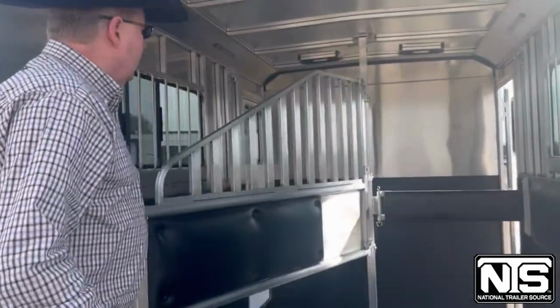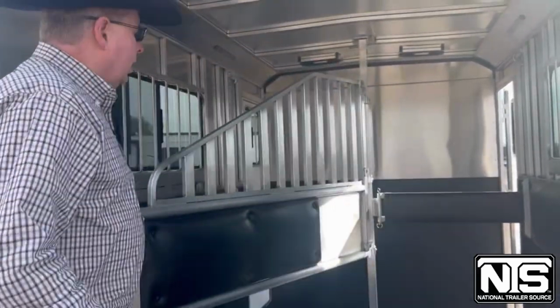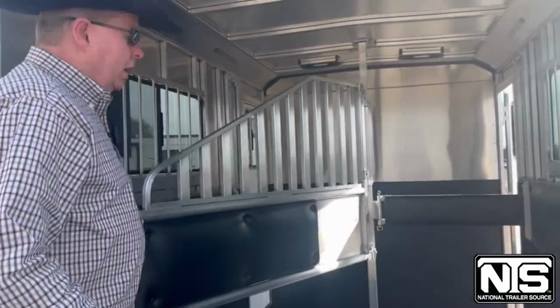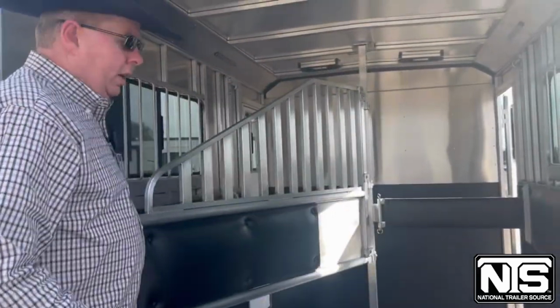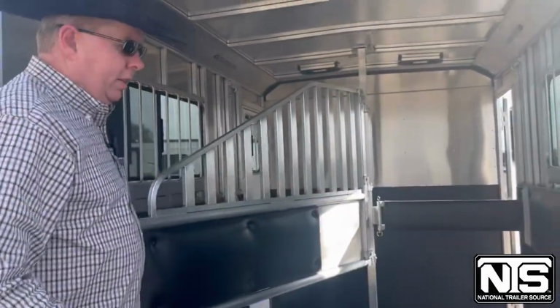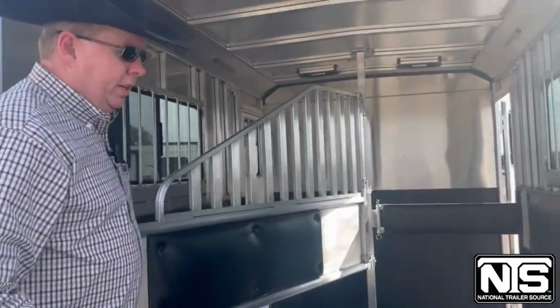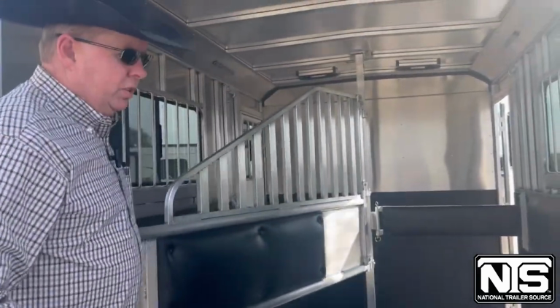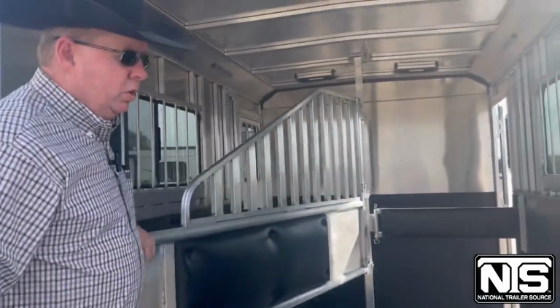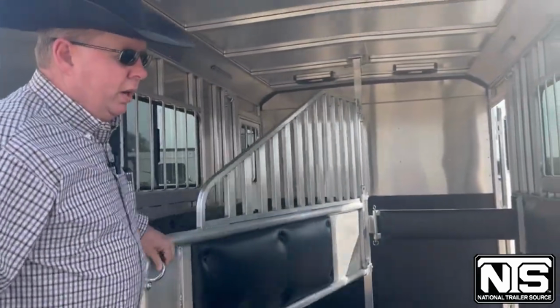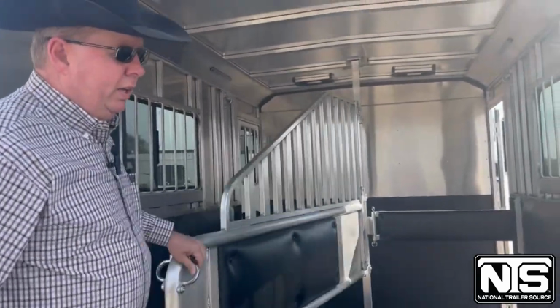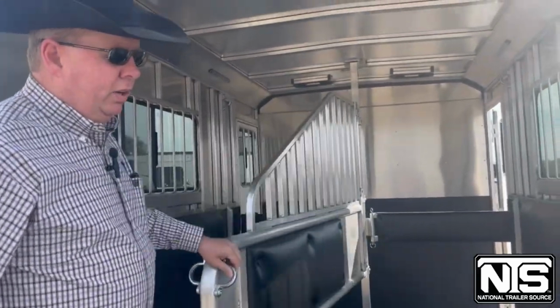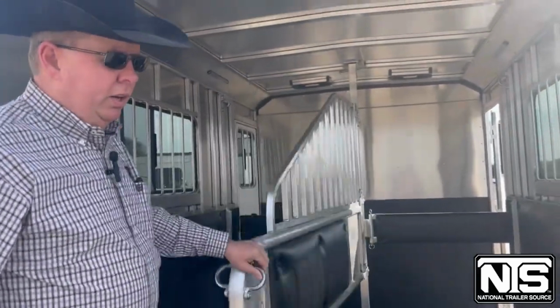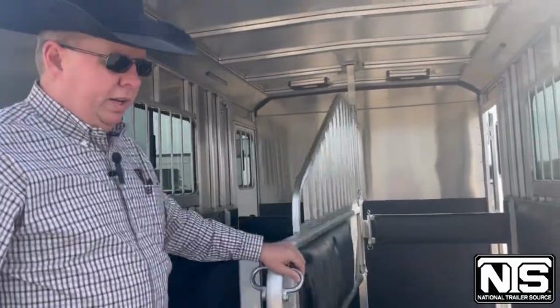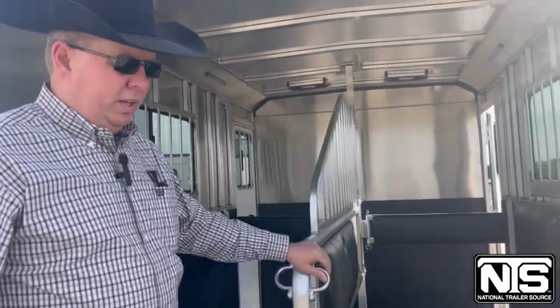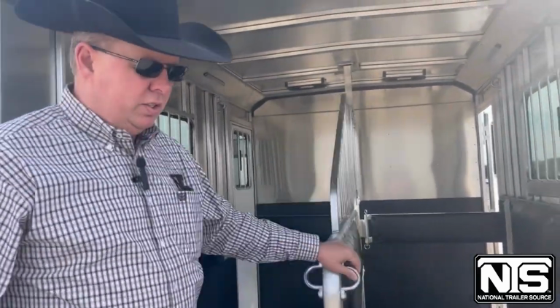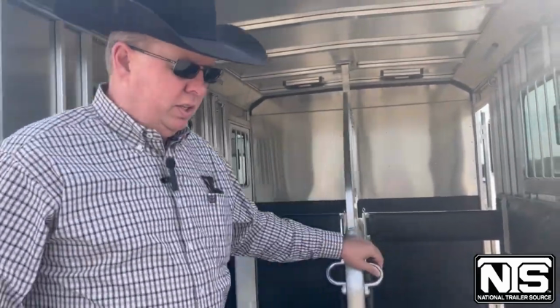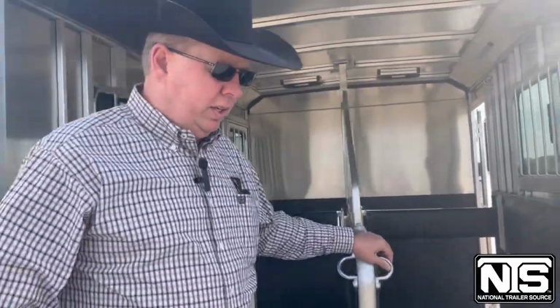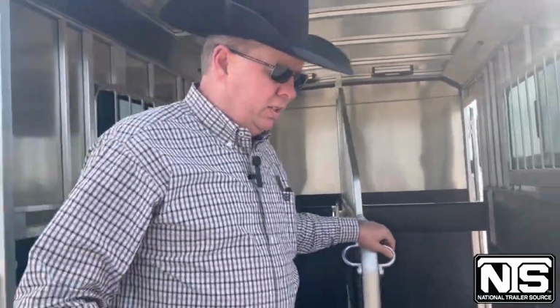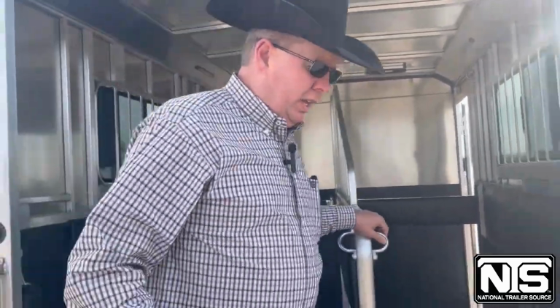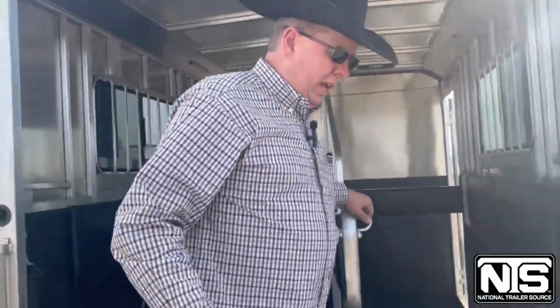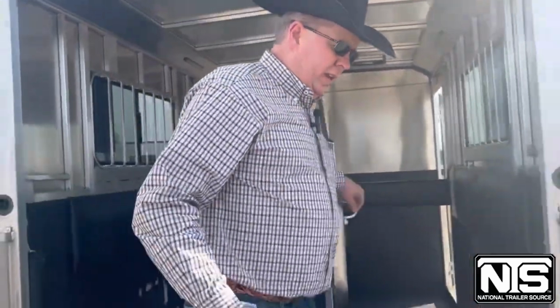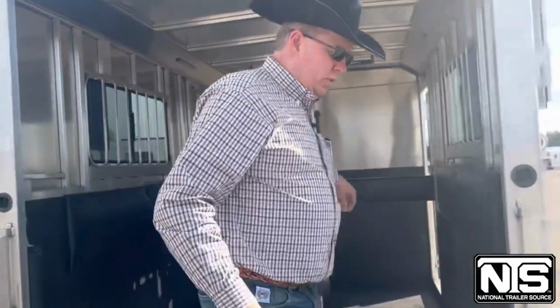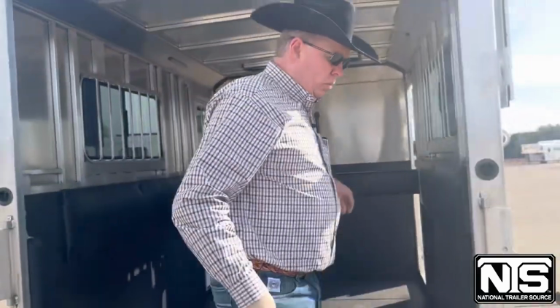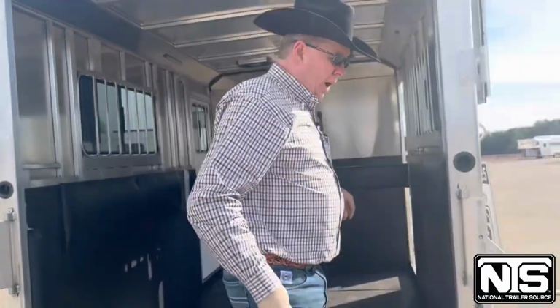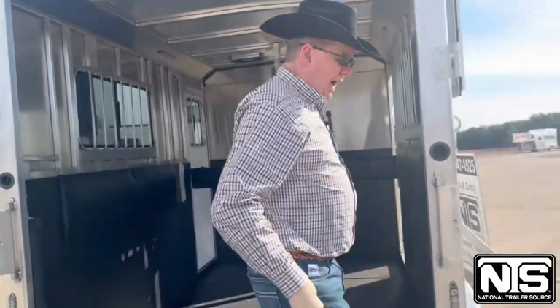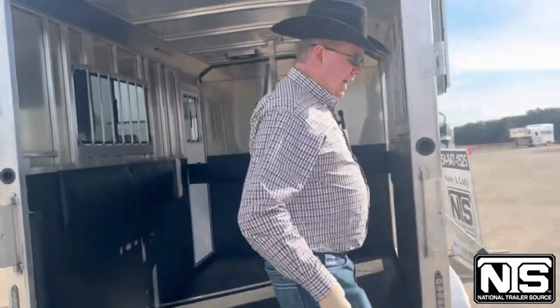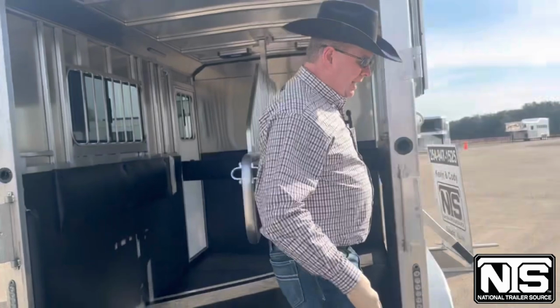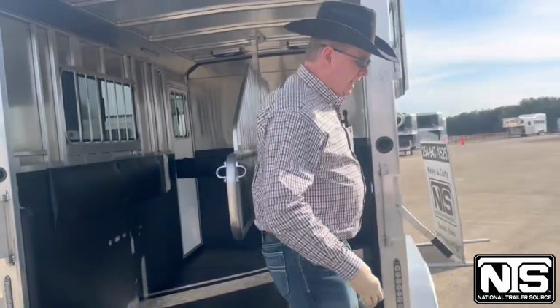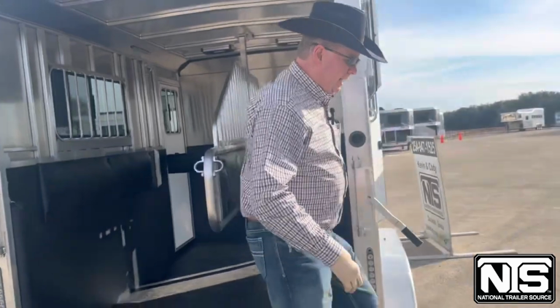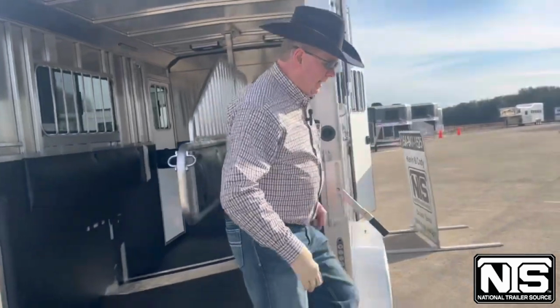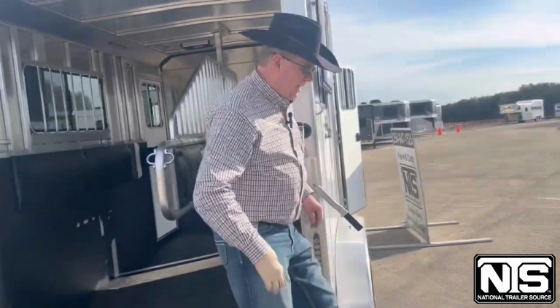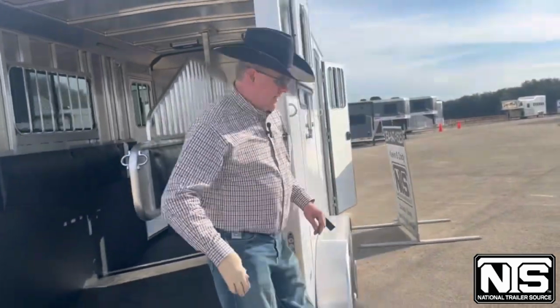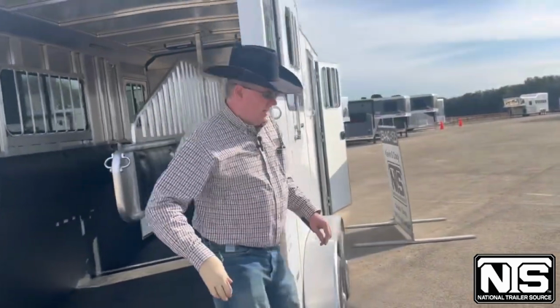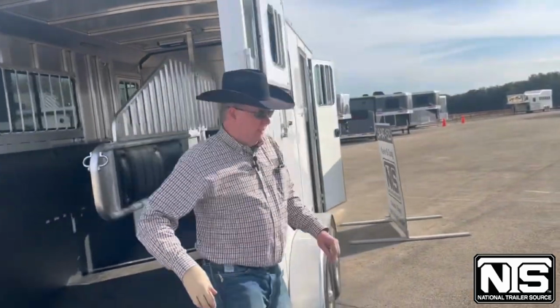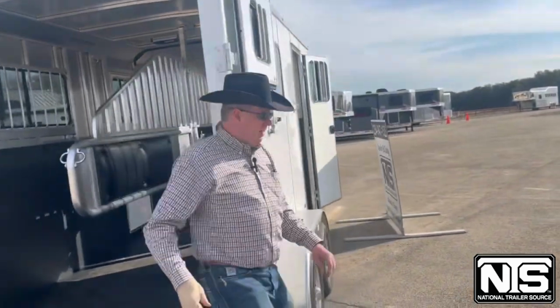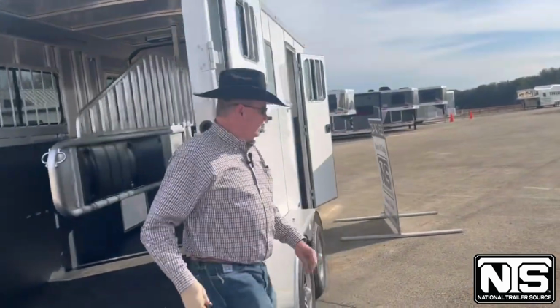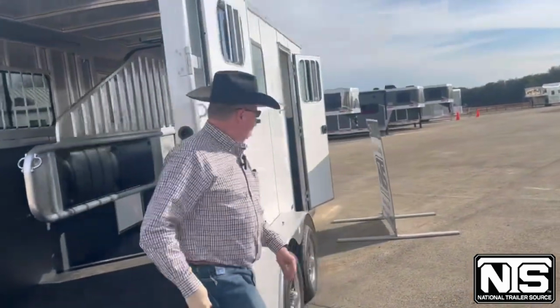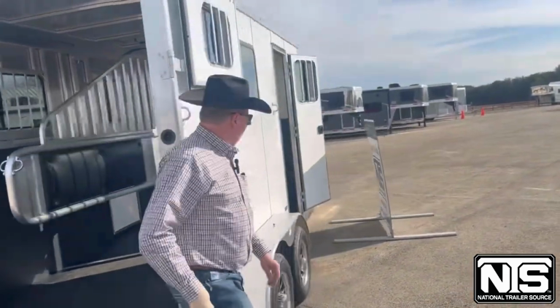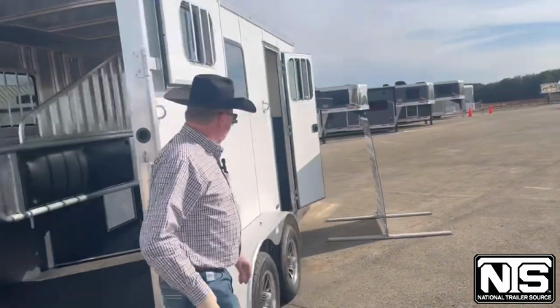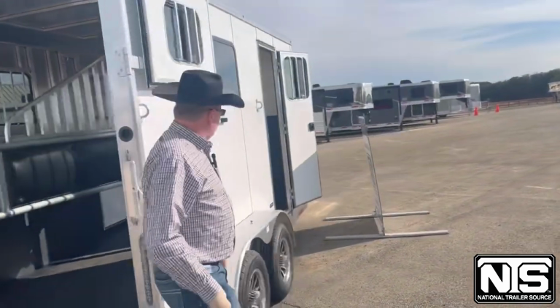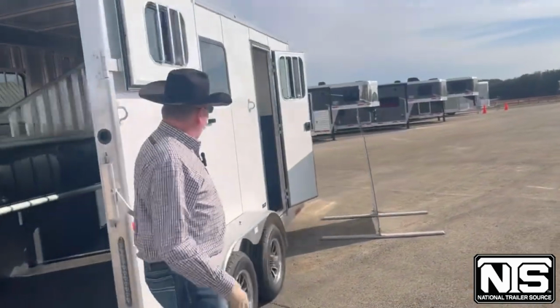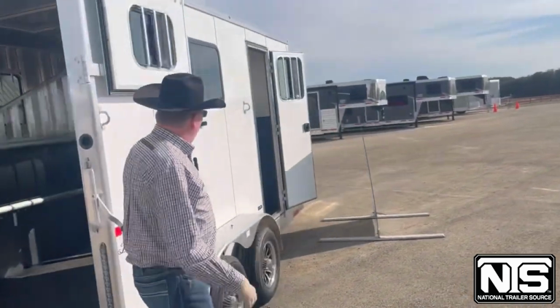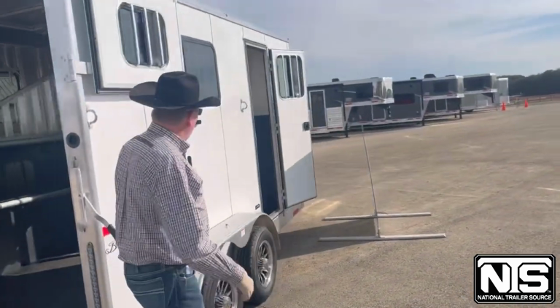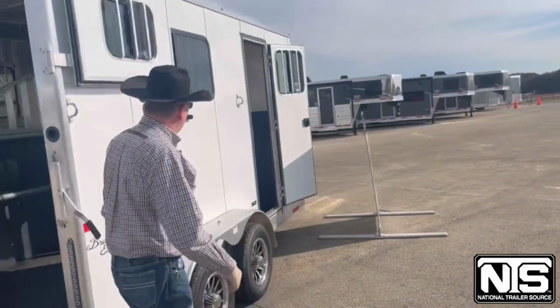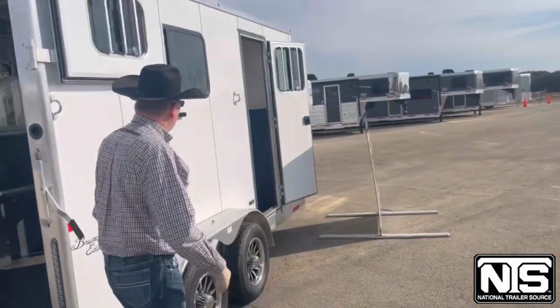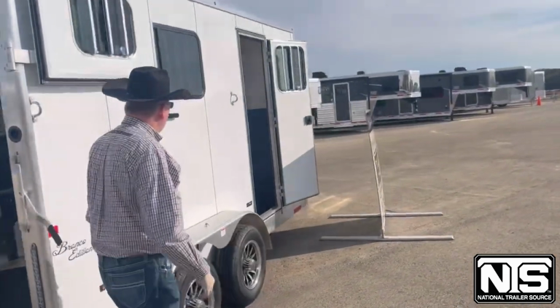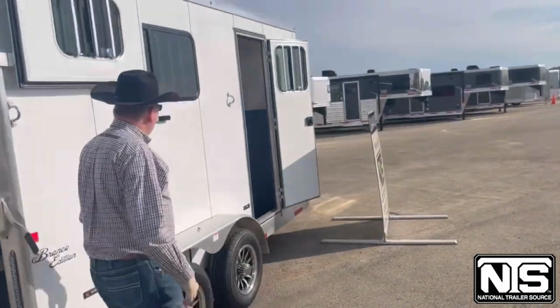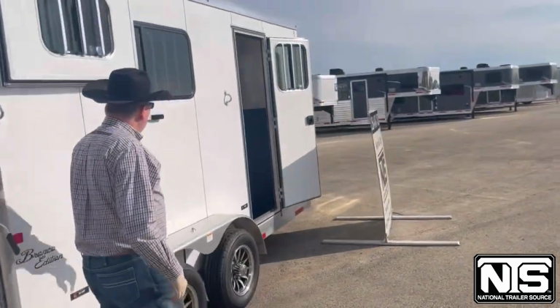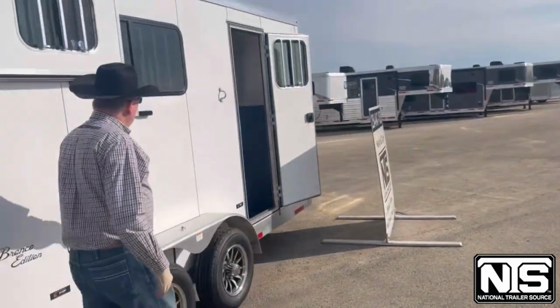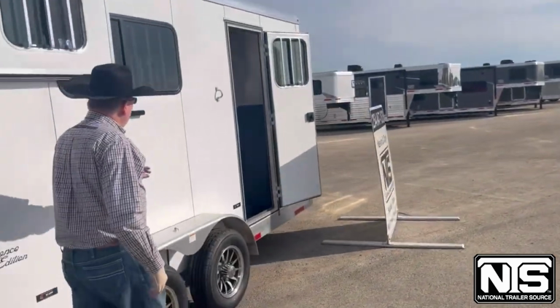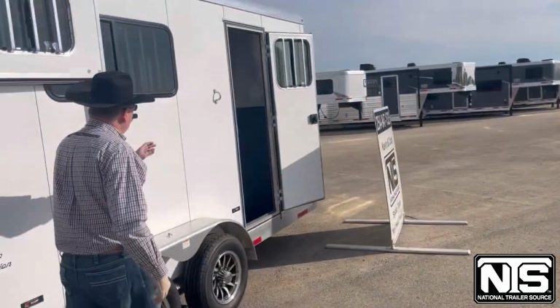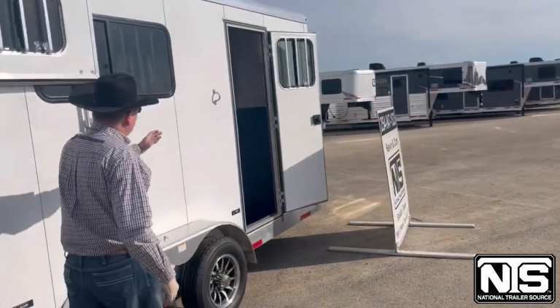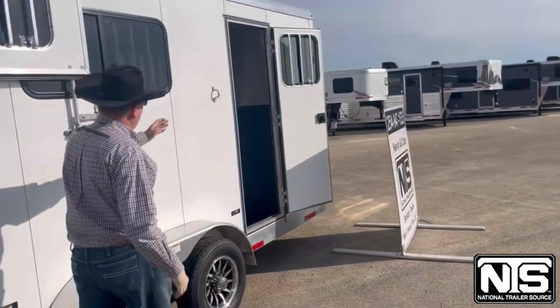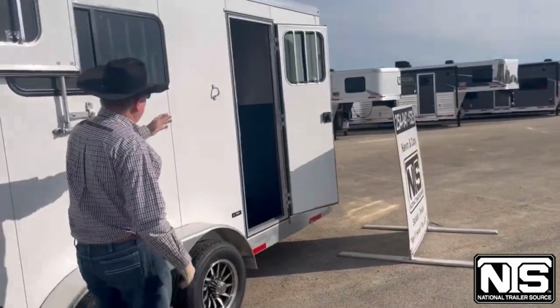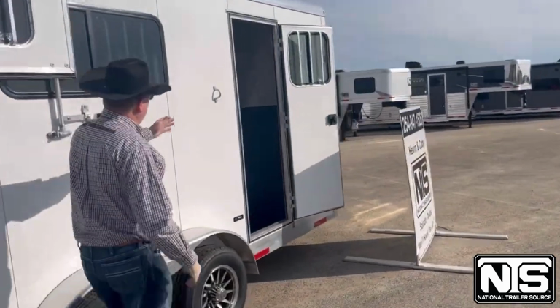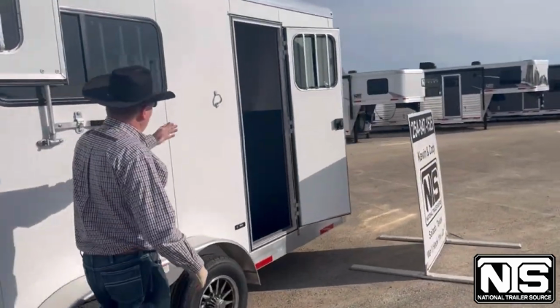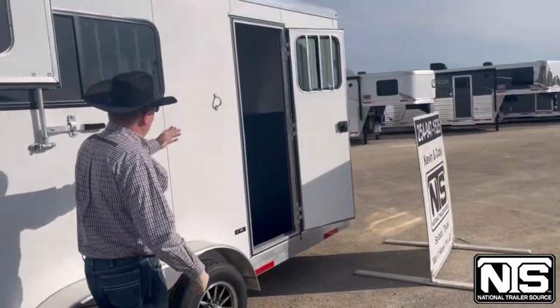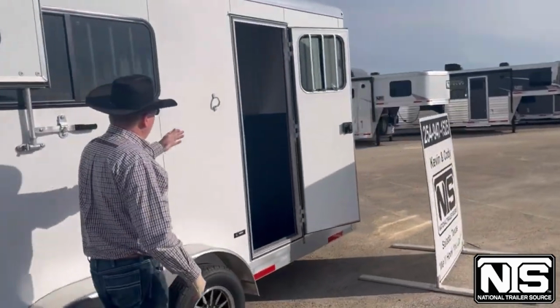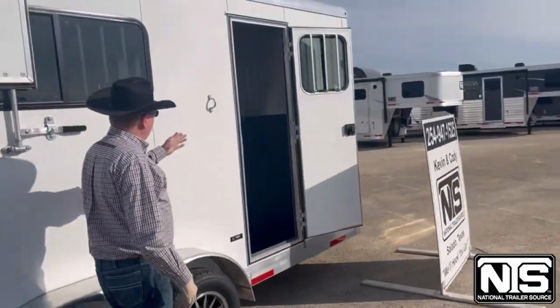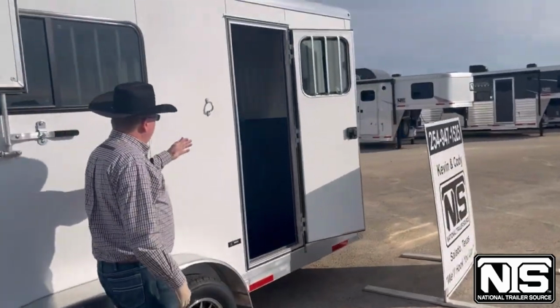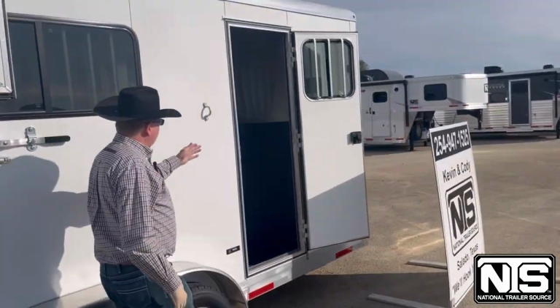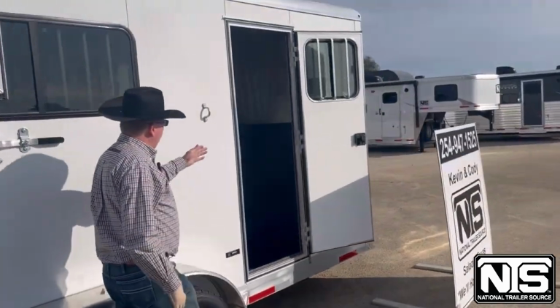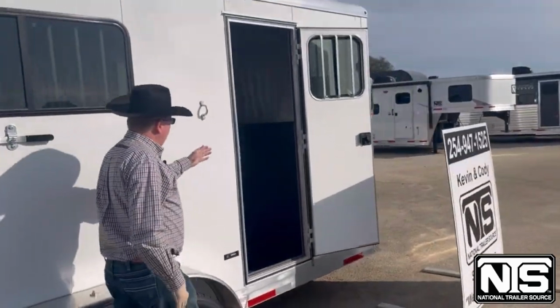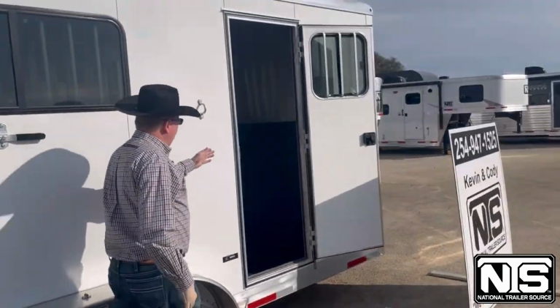This trailer is 6'8" wide, 7'6" tall. Escape door on this side.